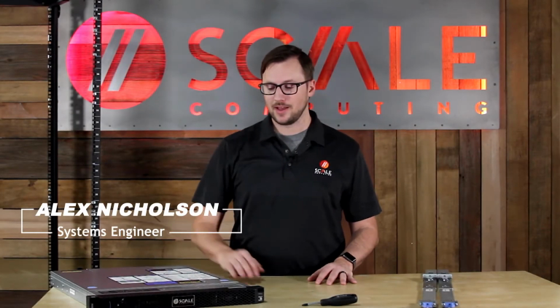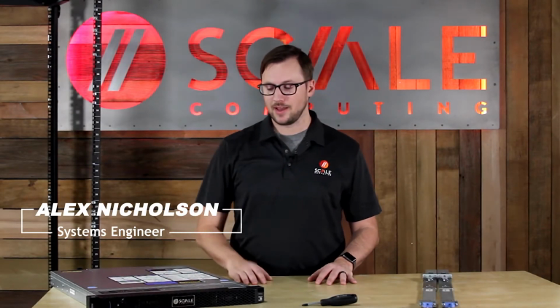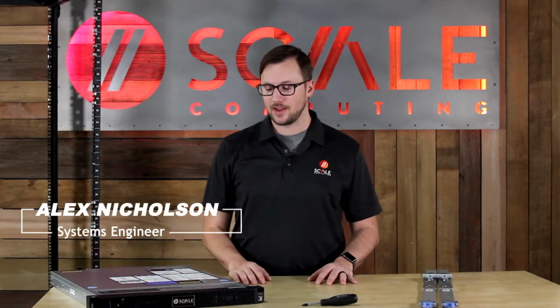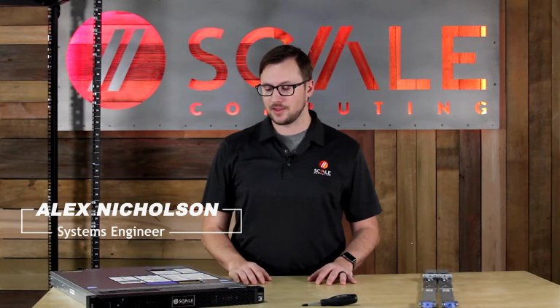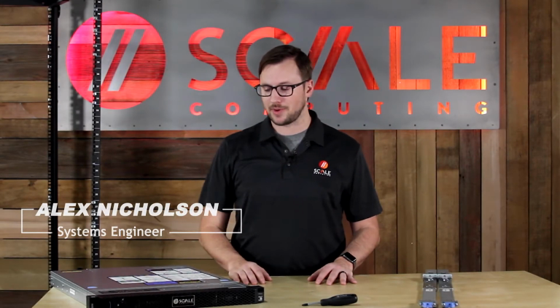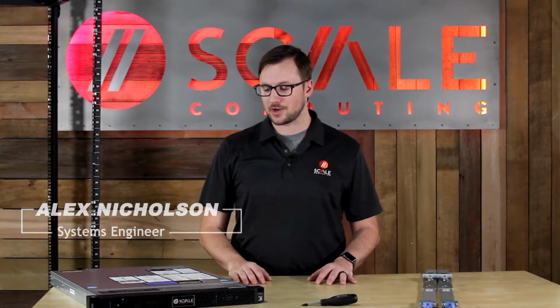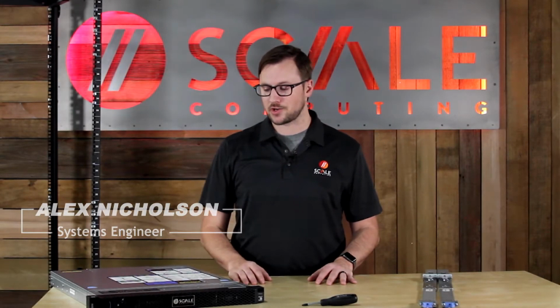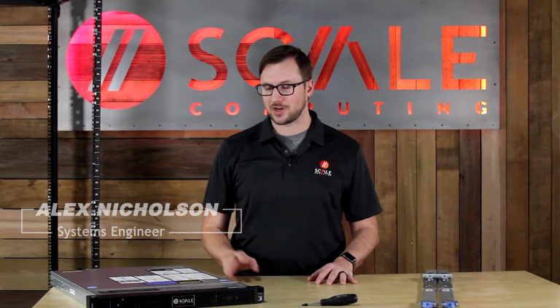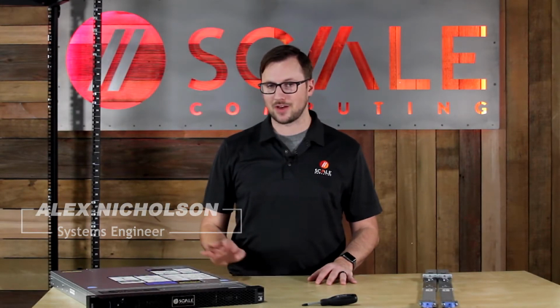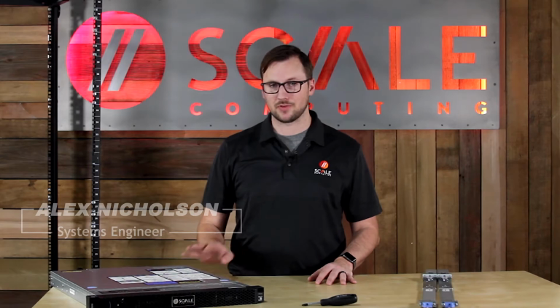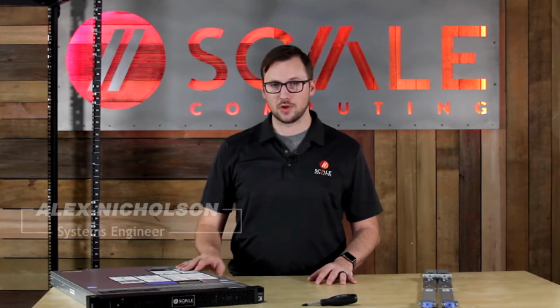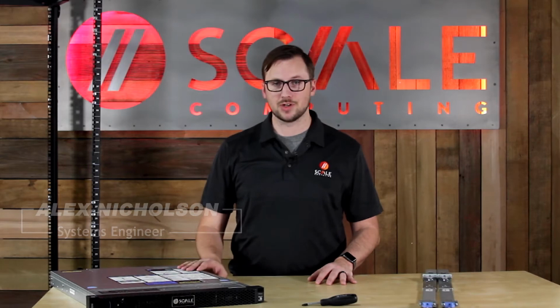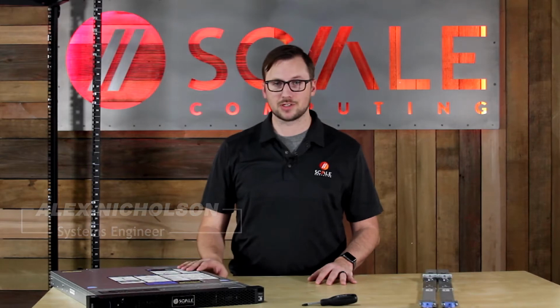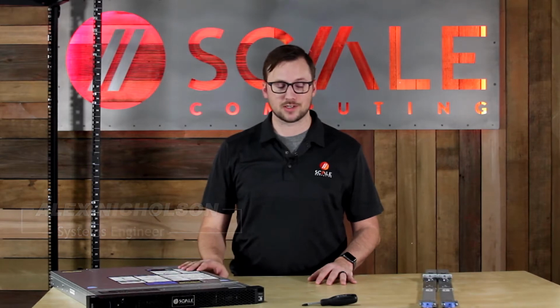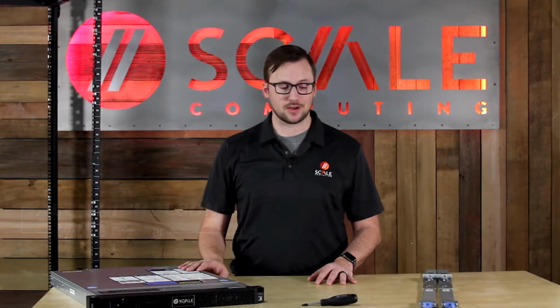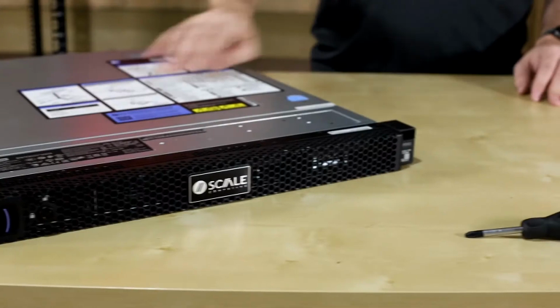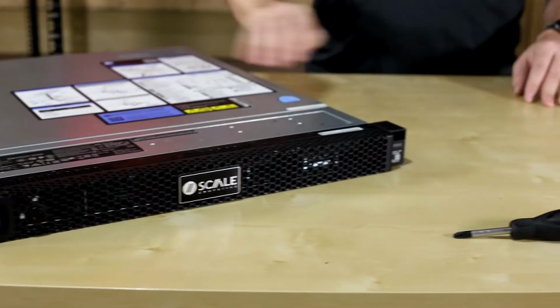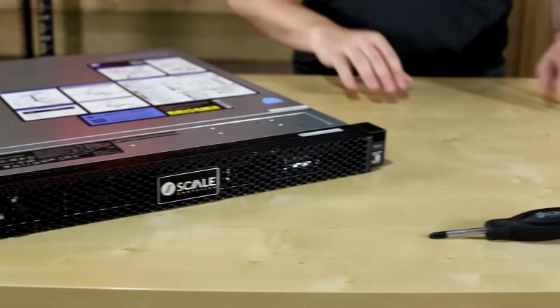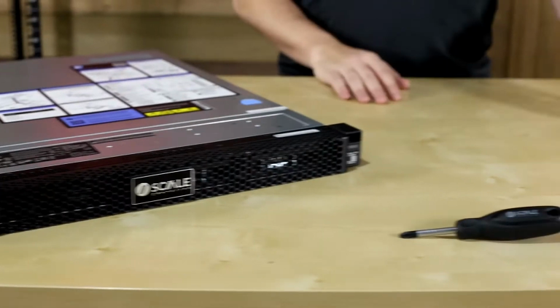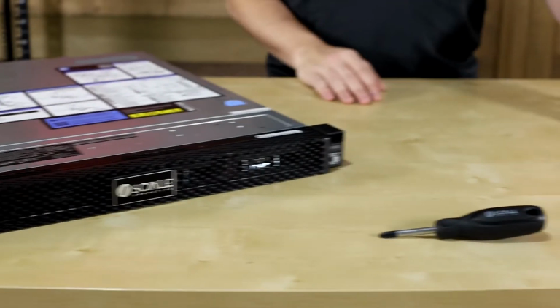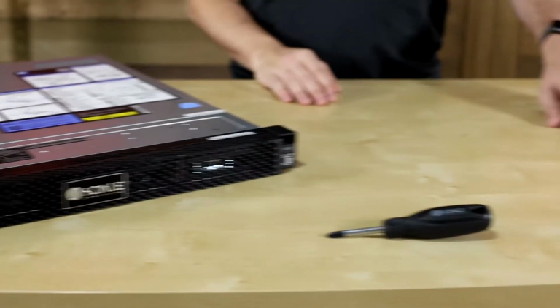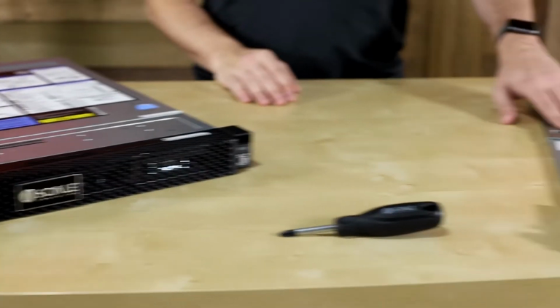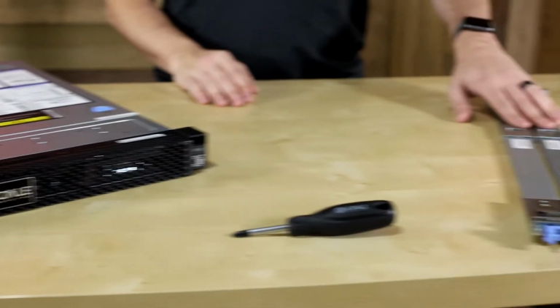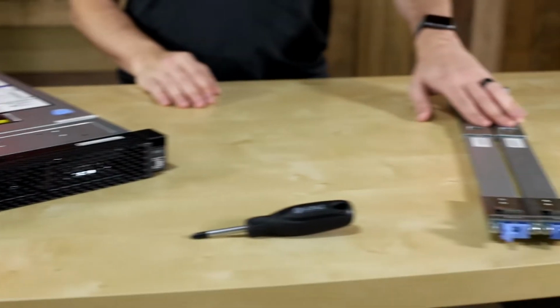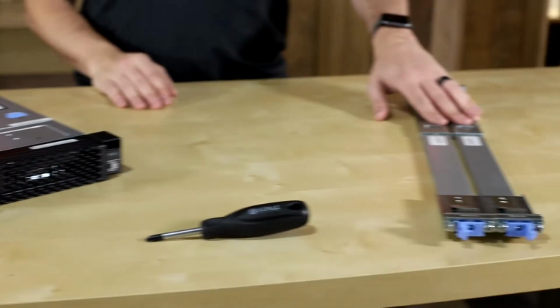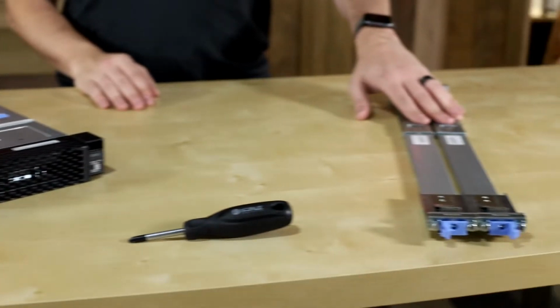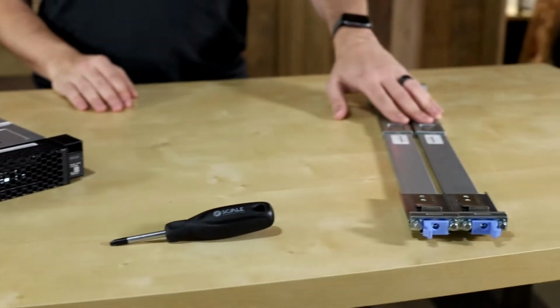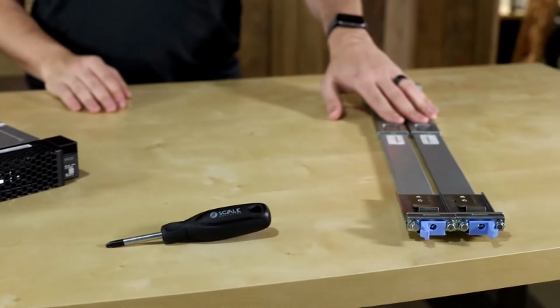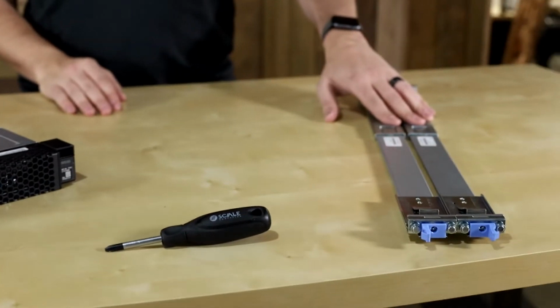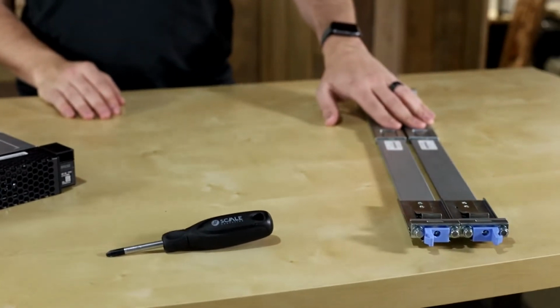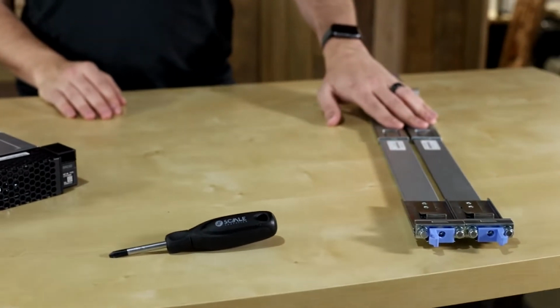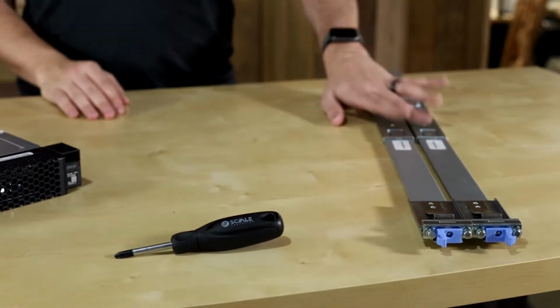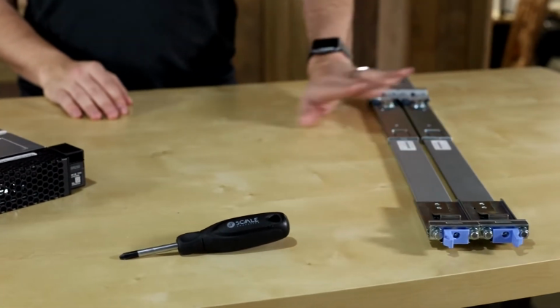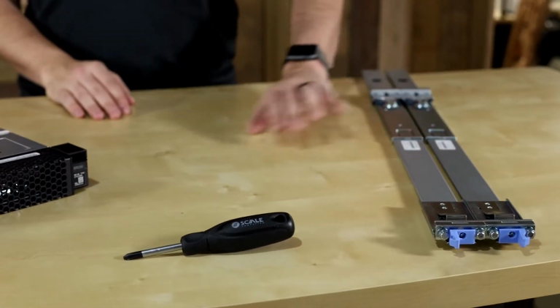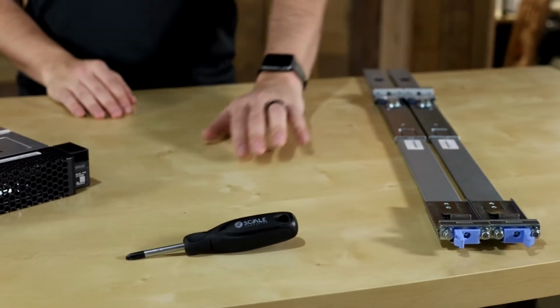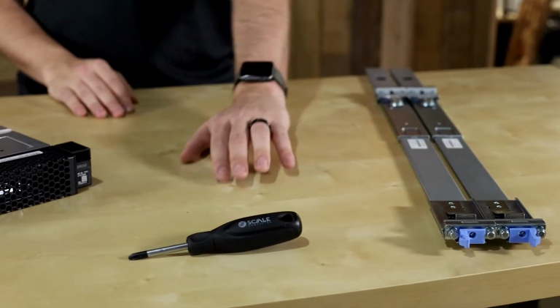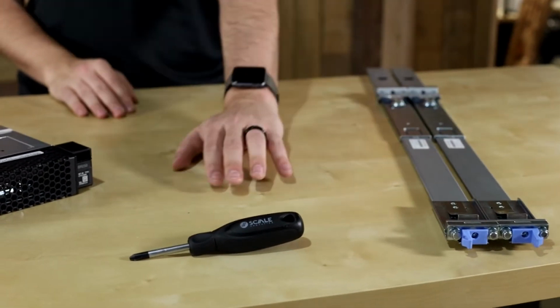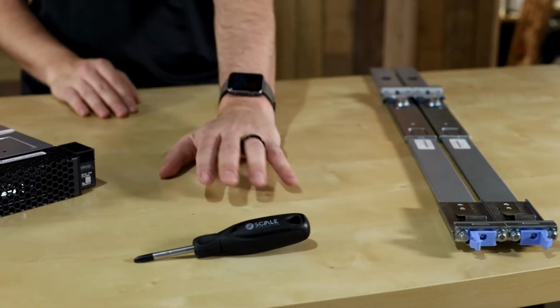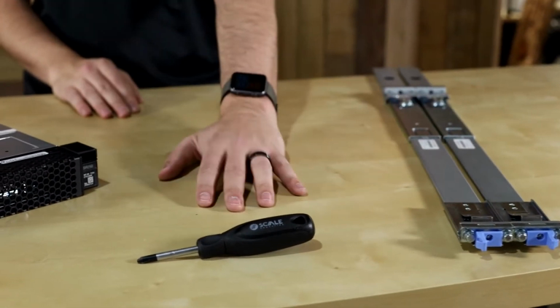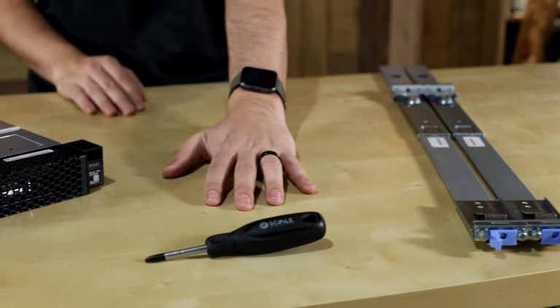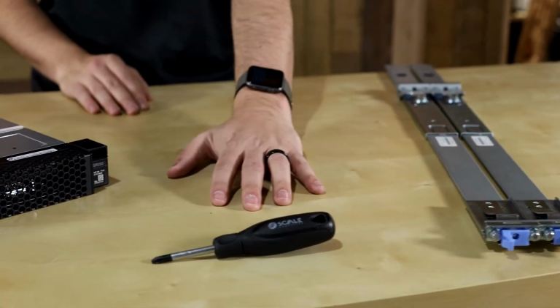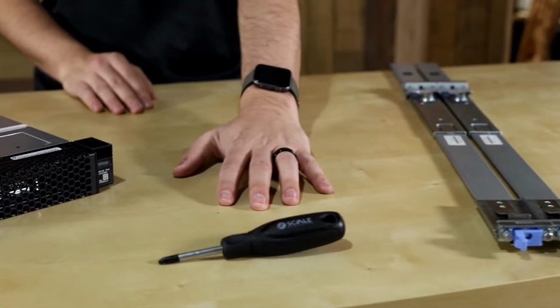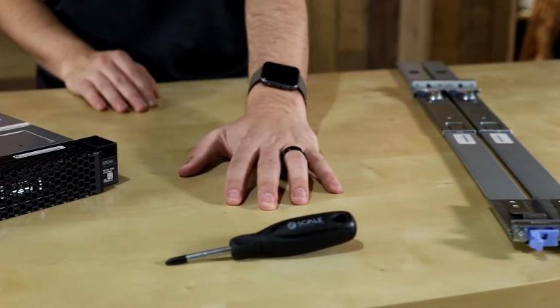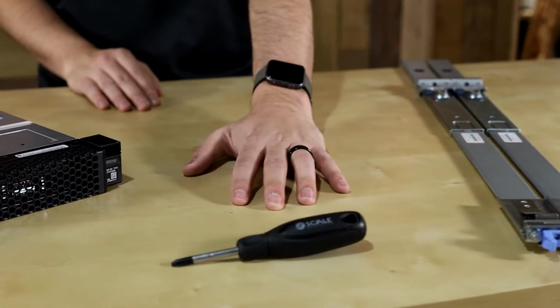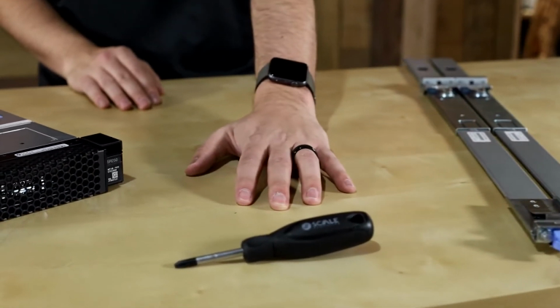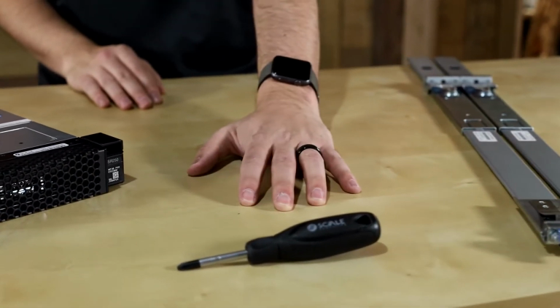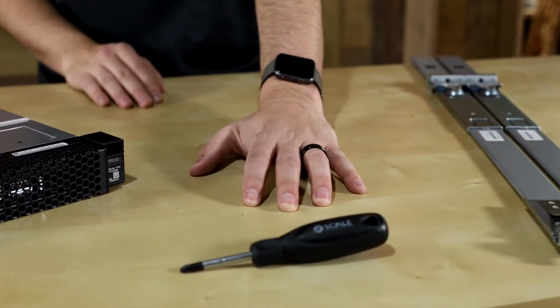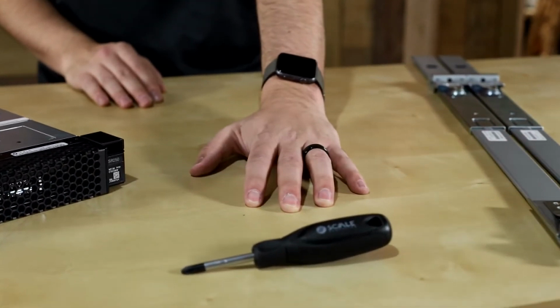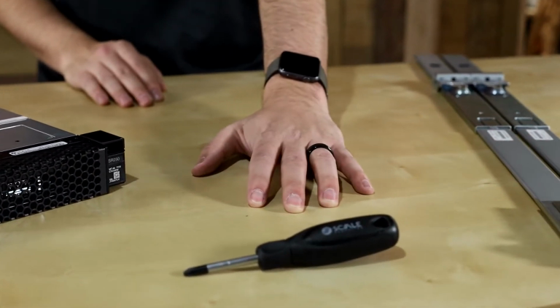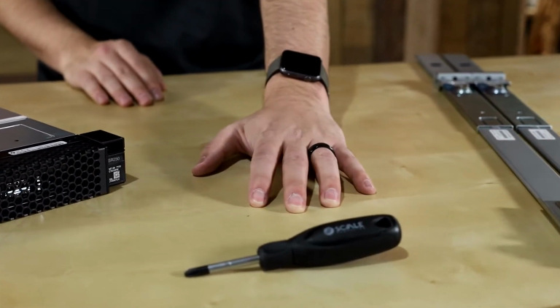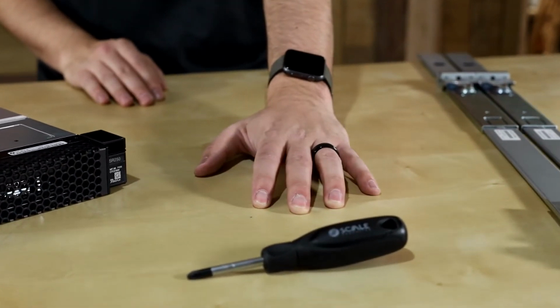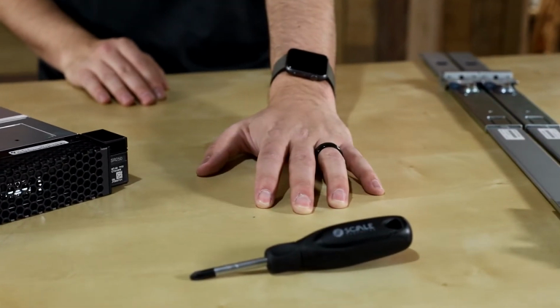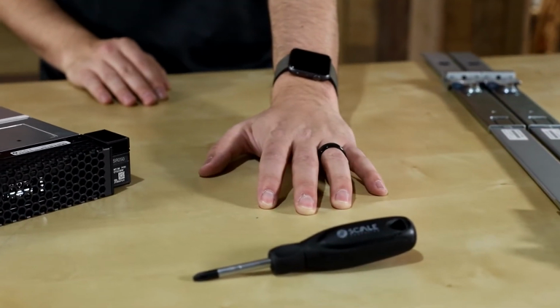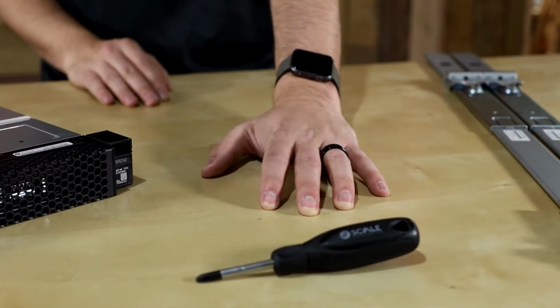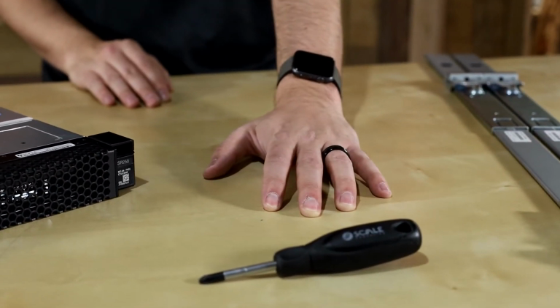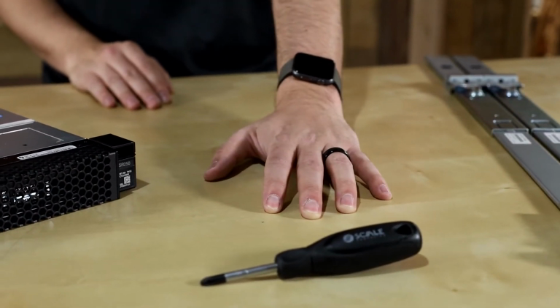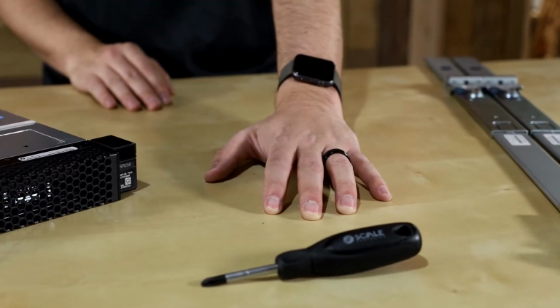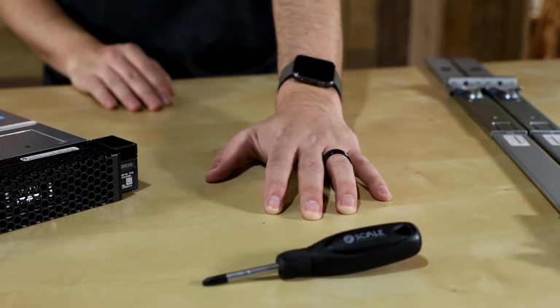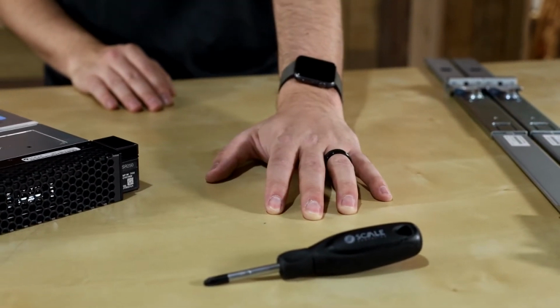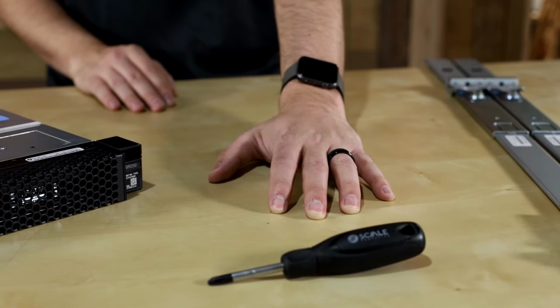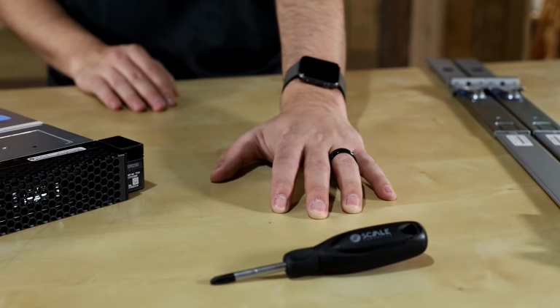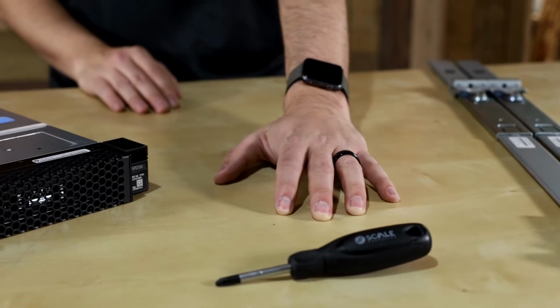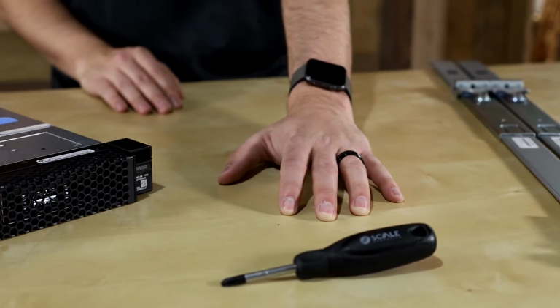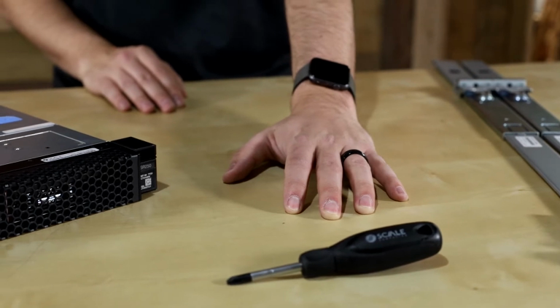In the box you're going to have the node itself and the rail kit. You're also going to have a screwdriver, but you probably won't need it since this is a screwless rail system.